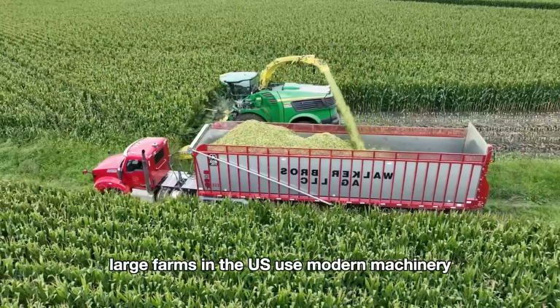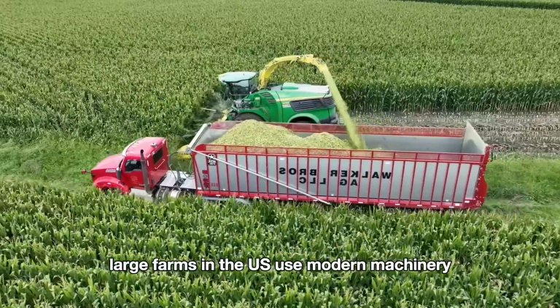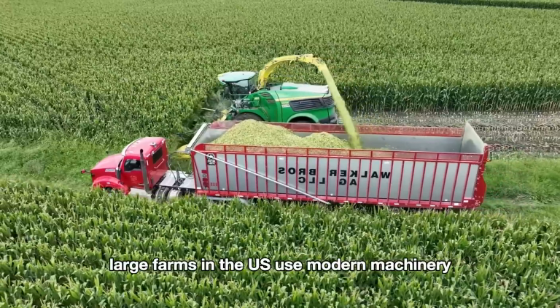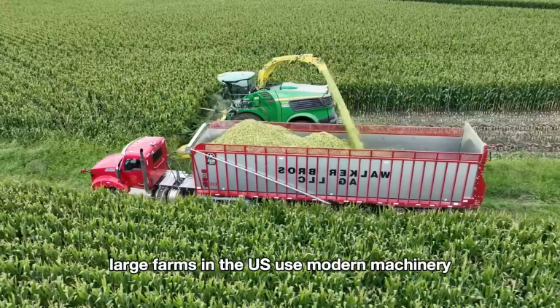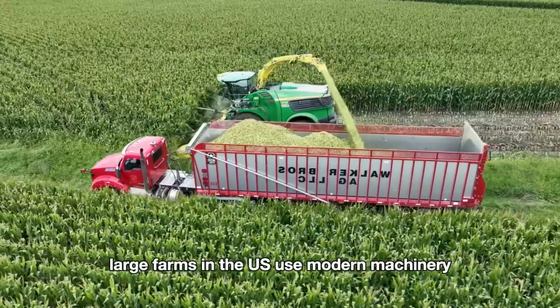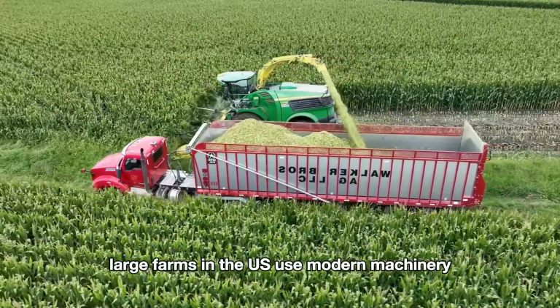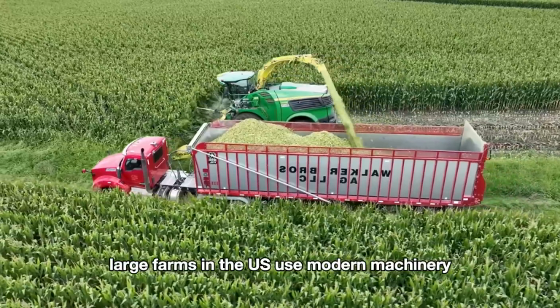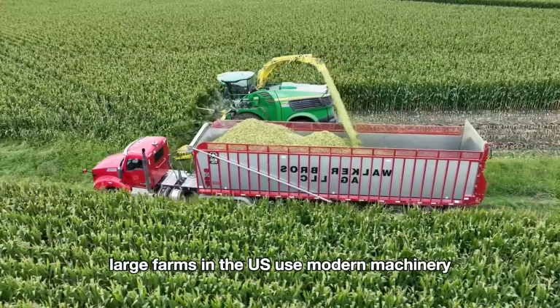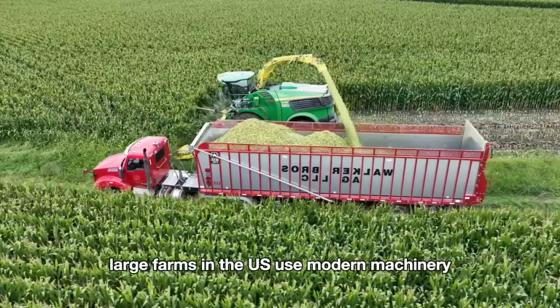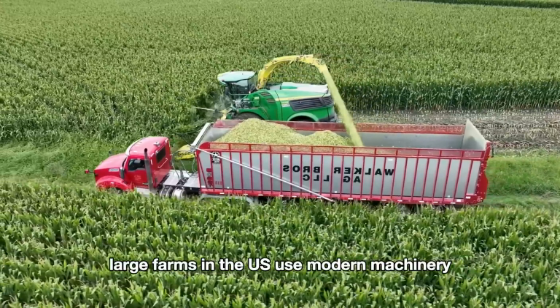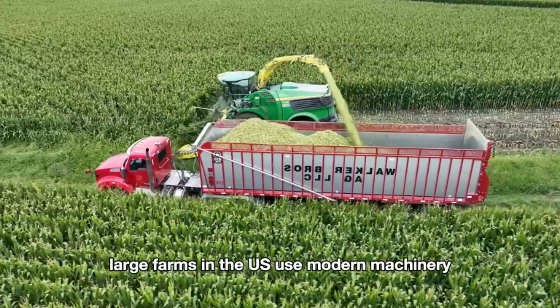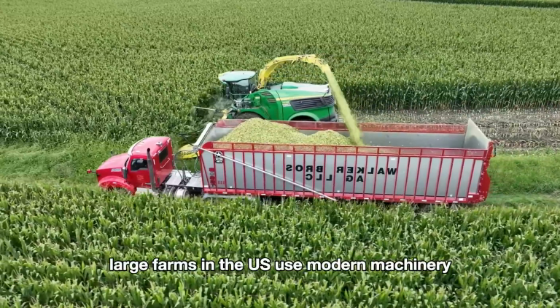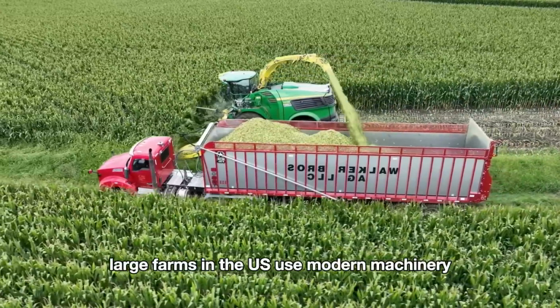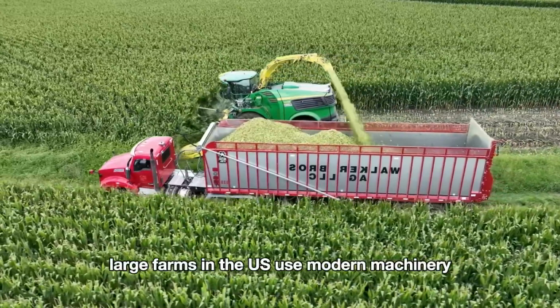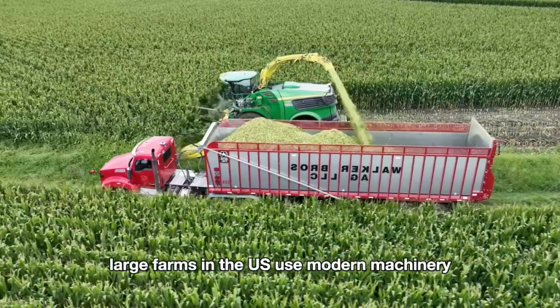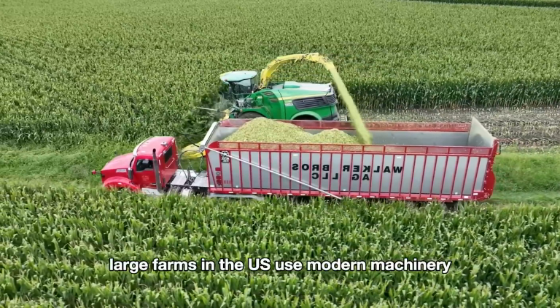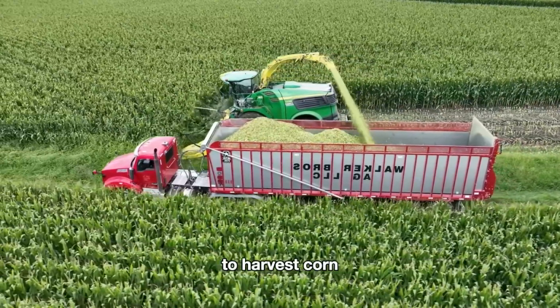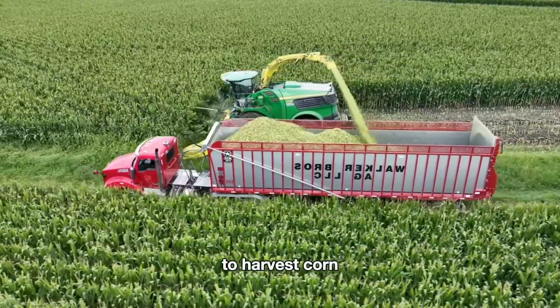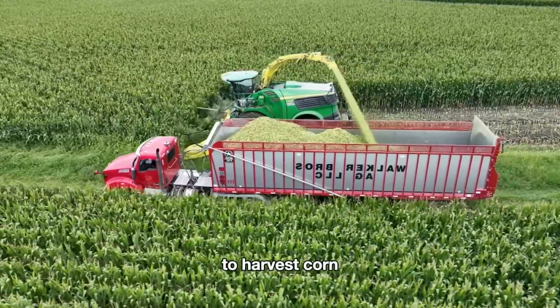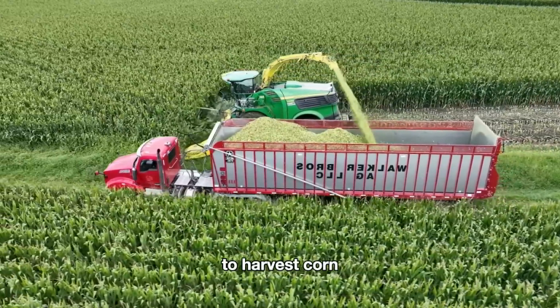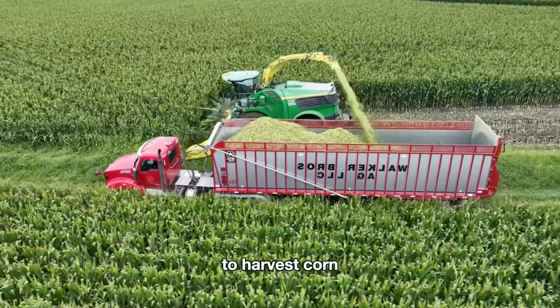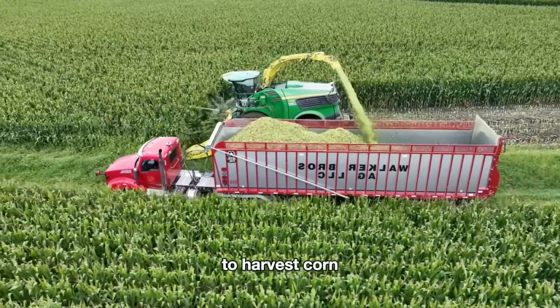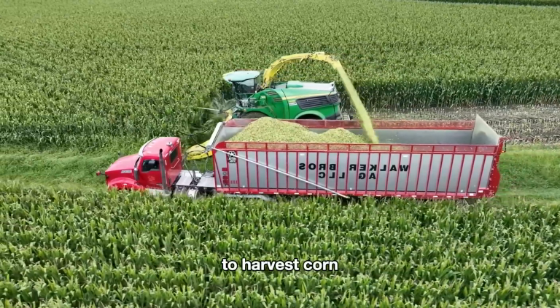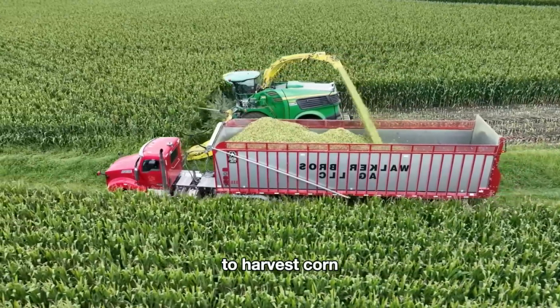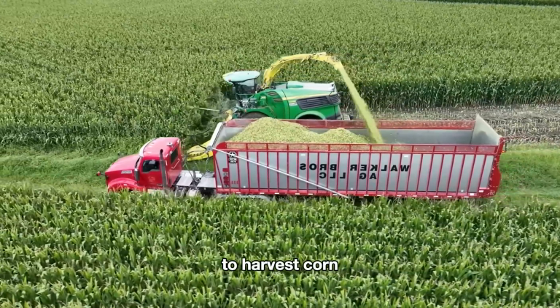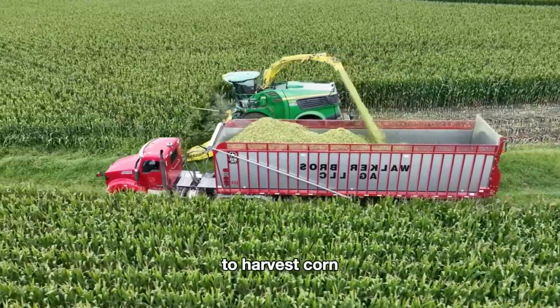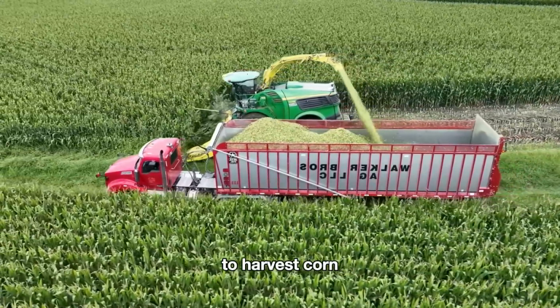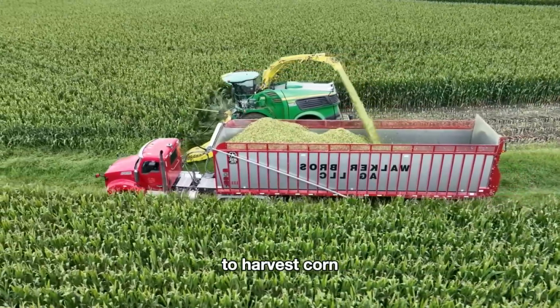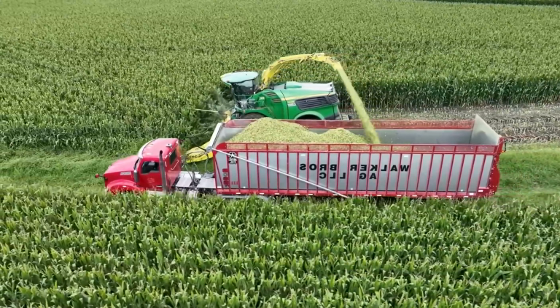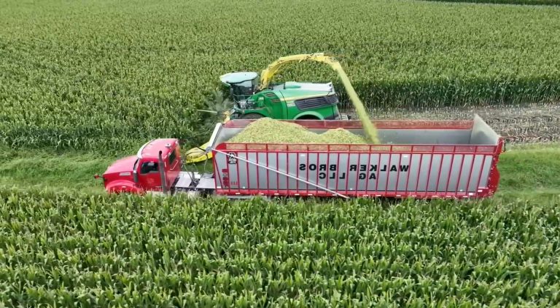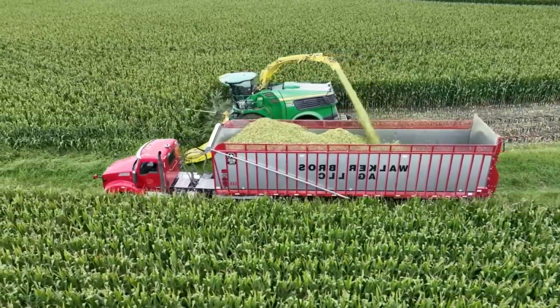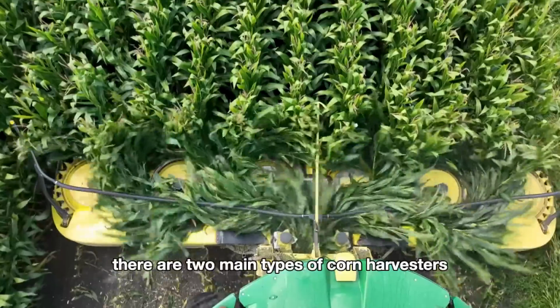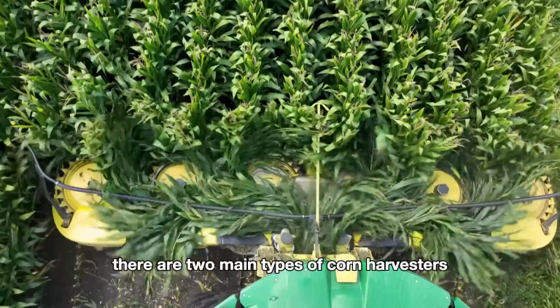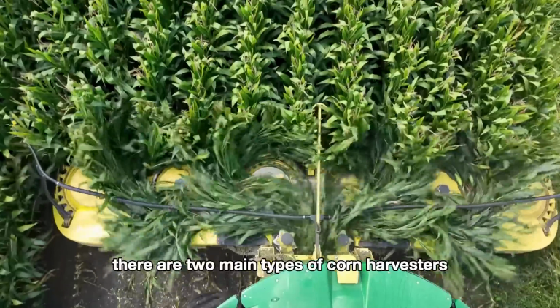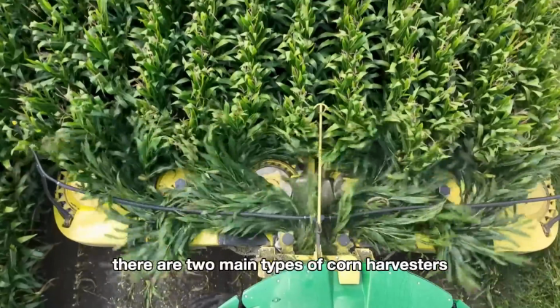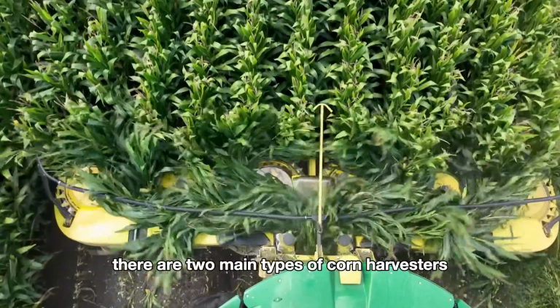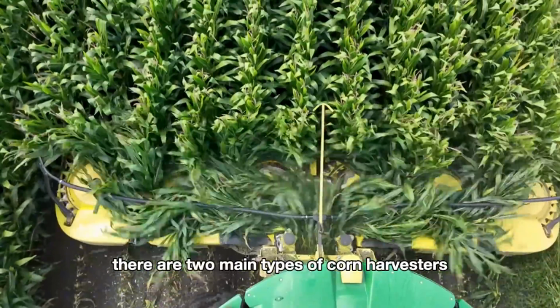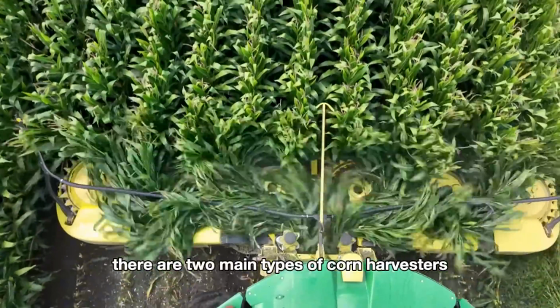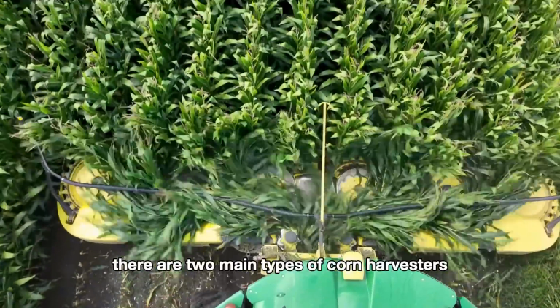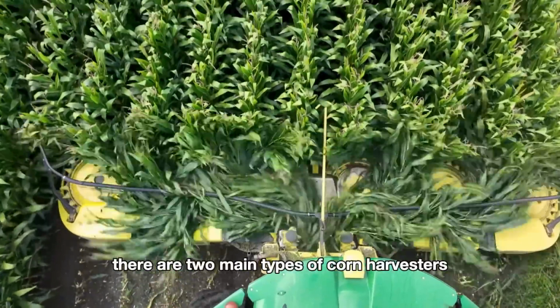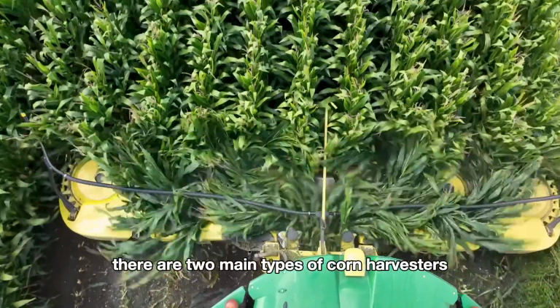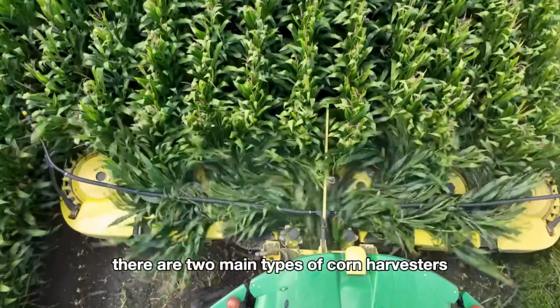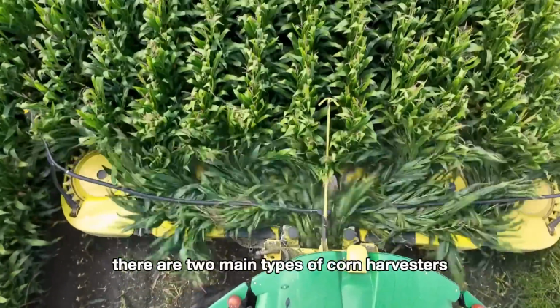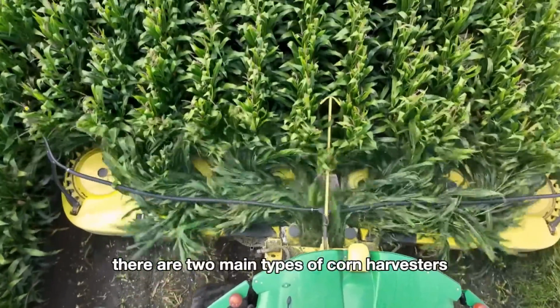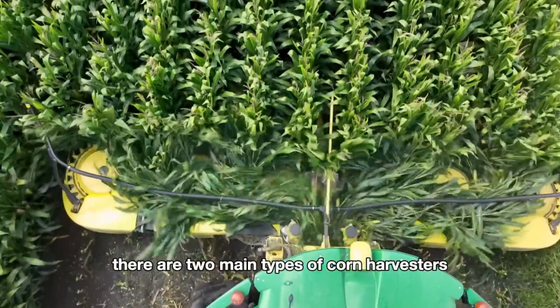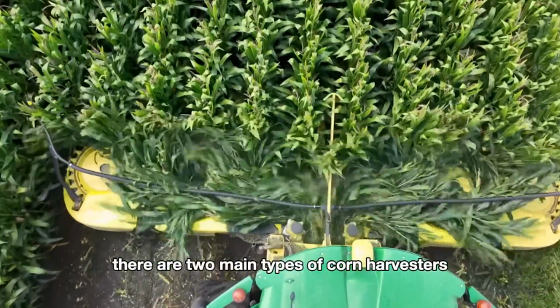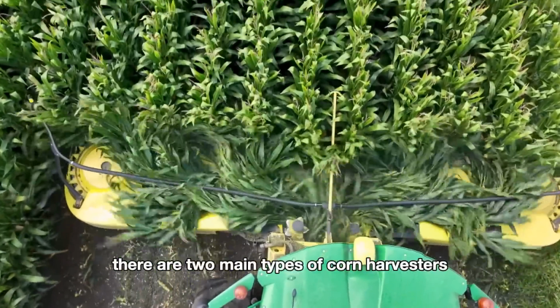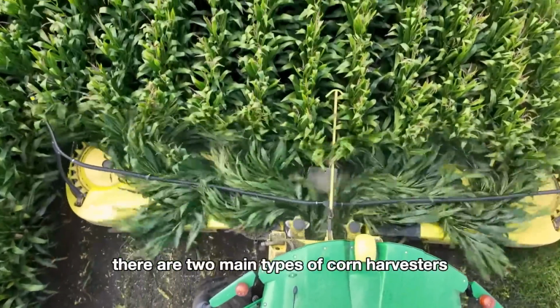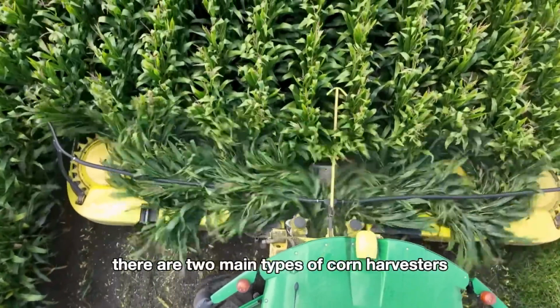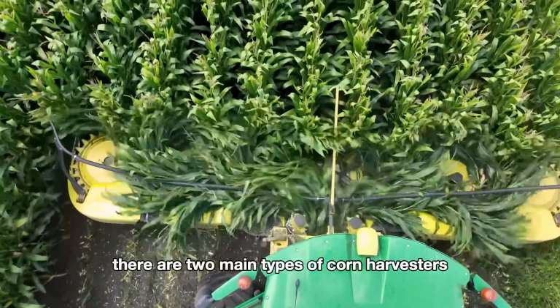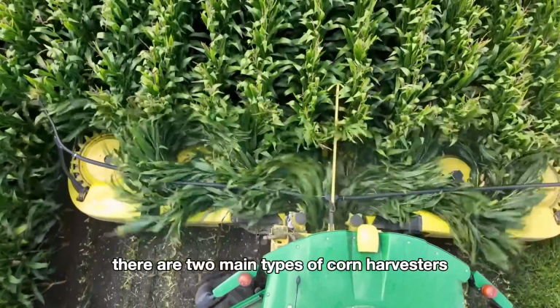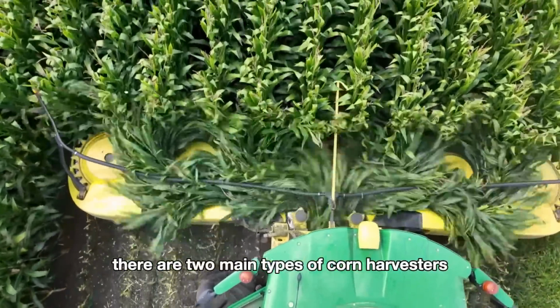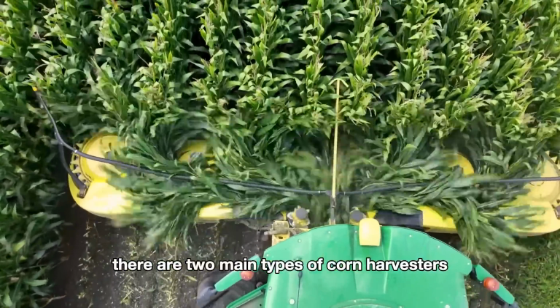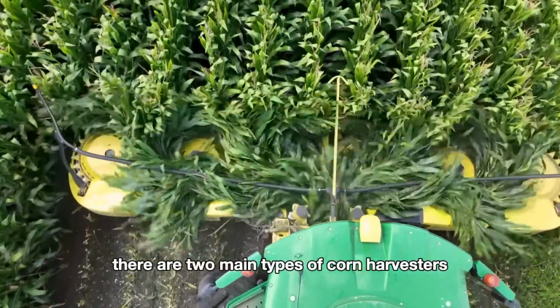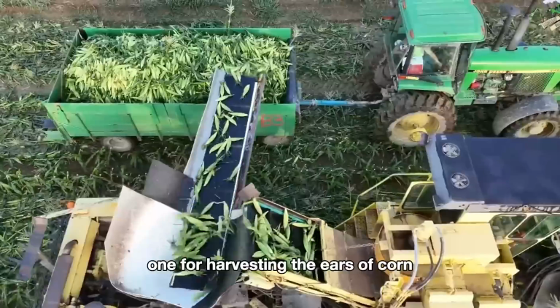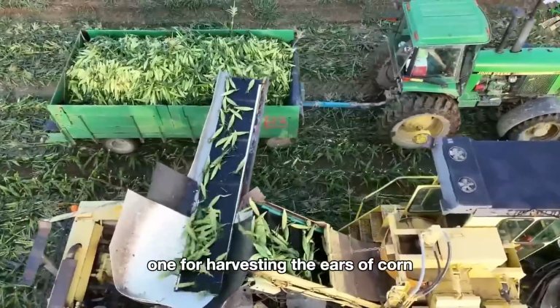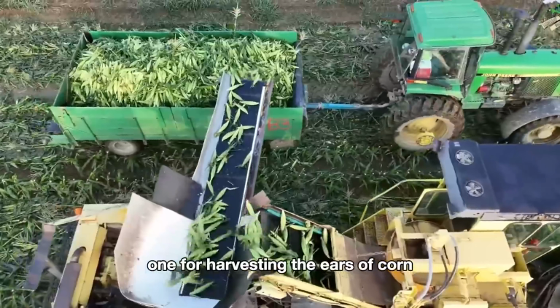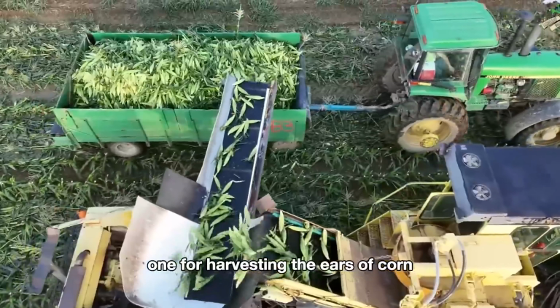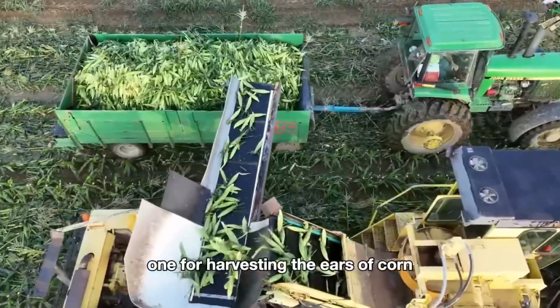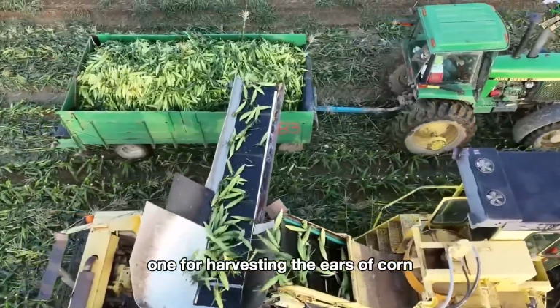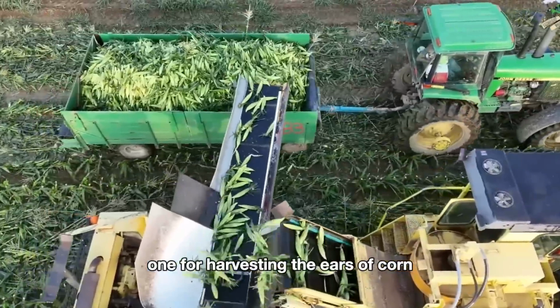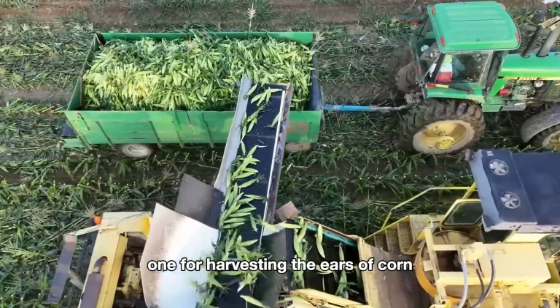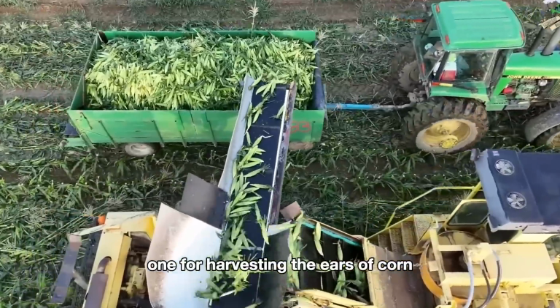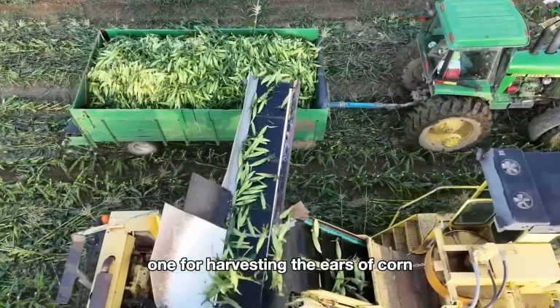Large farms in the U.S. use modern machinery to harvest corn. There are two main types of corn harvesters: one for harvesting the ears of corn, and another for harvesting corn for silage.